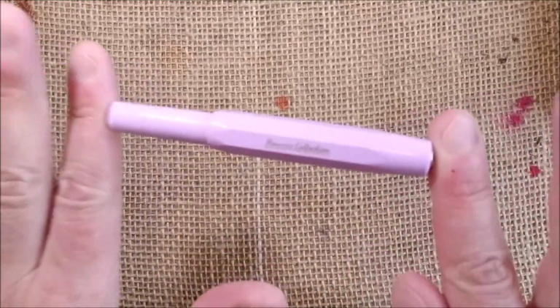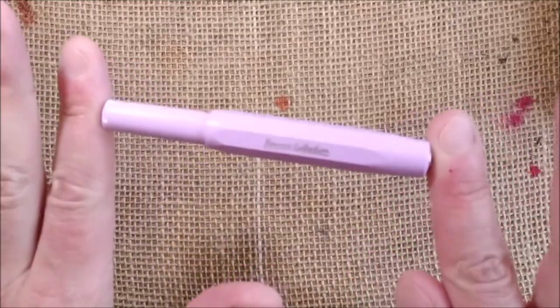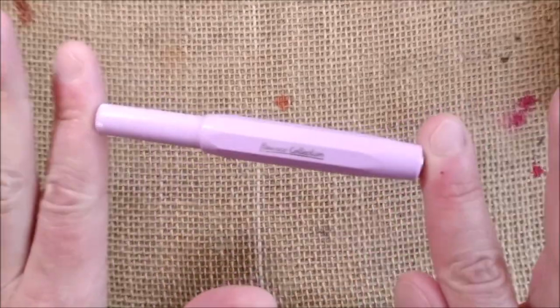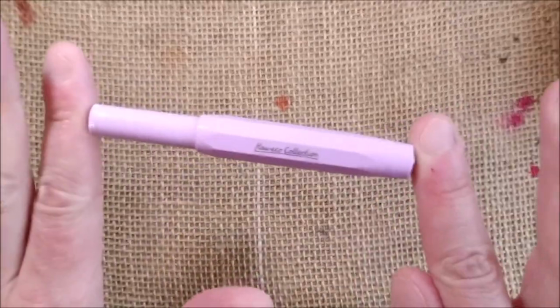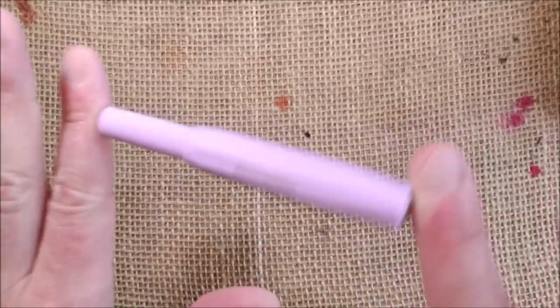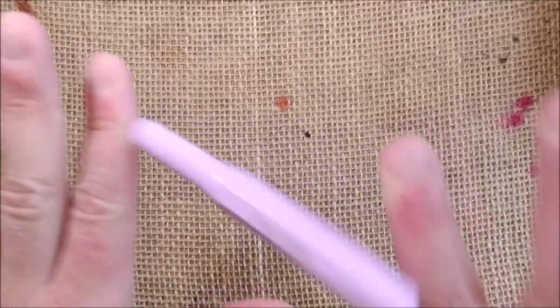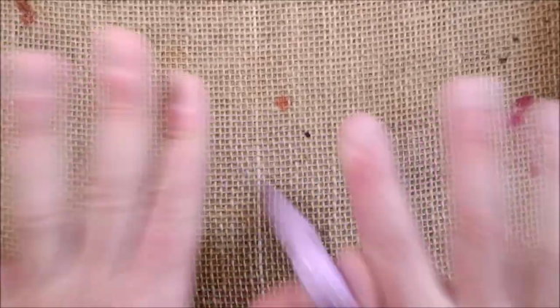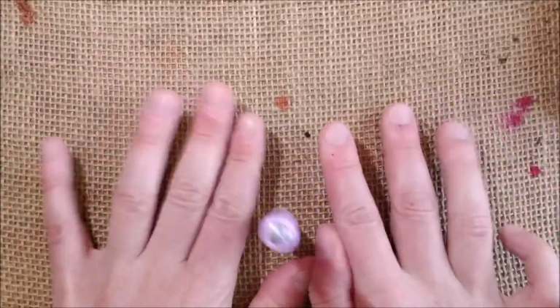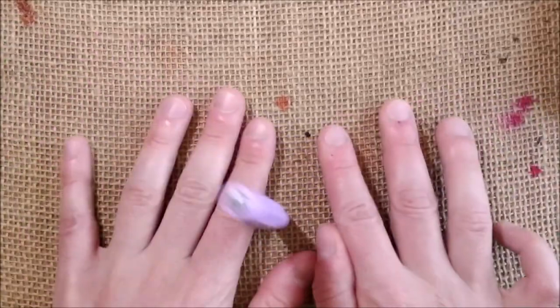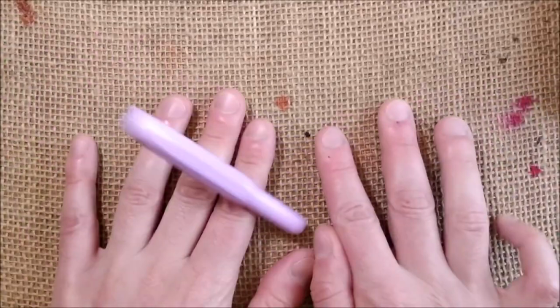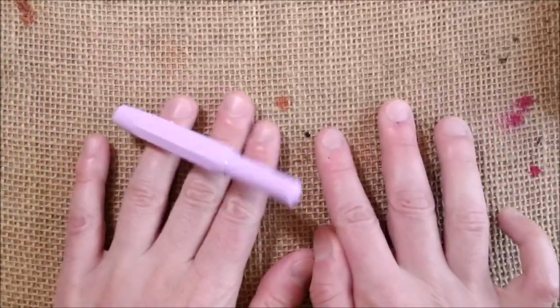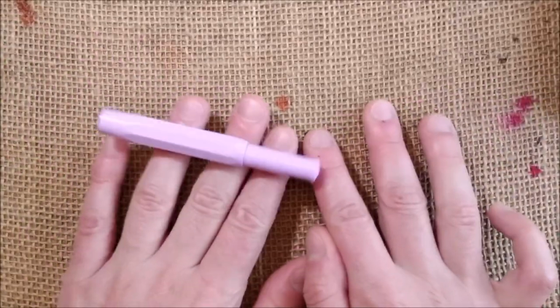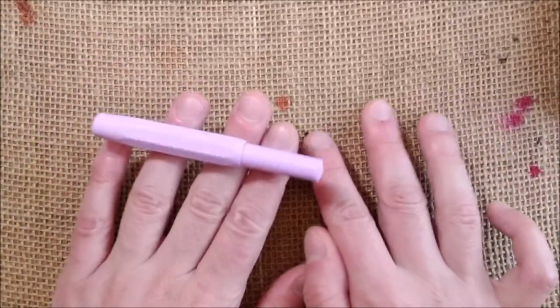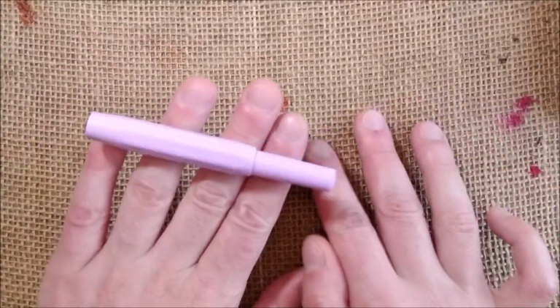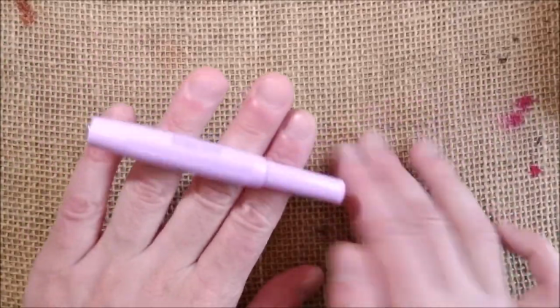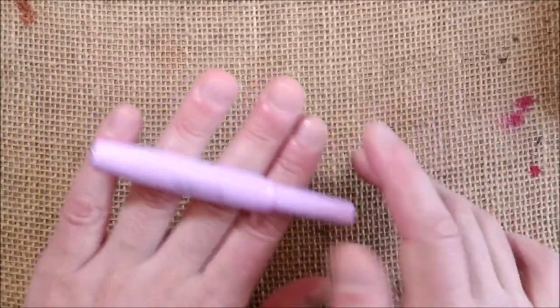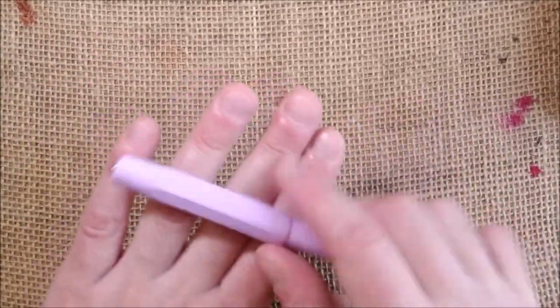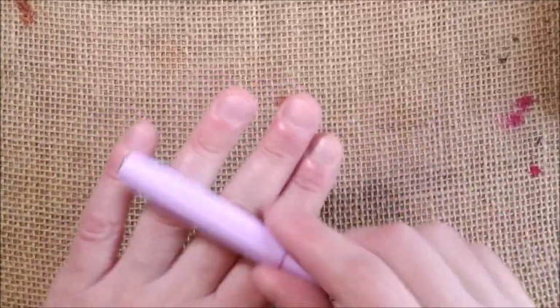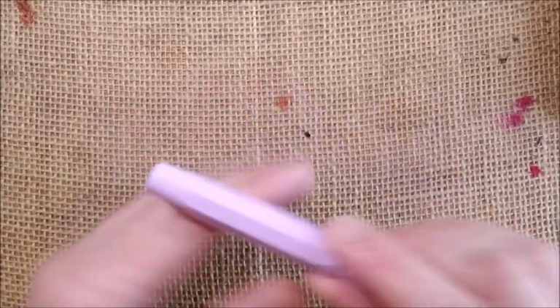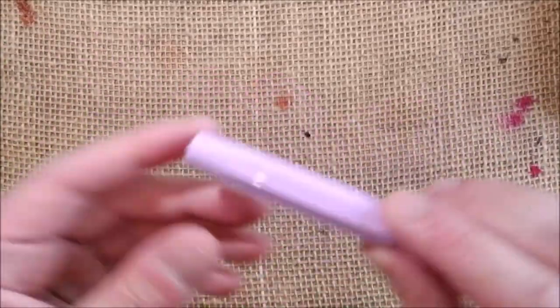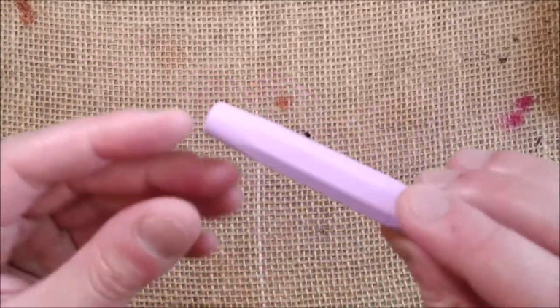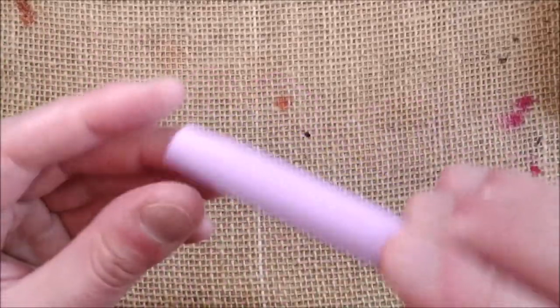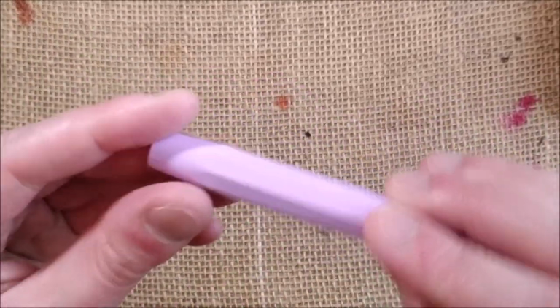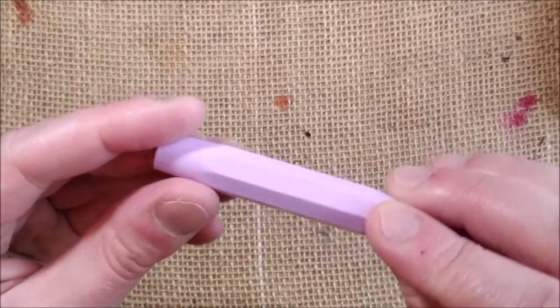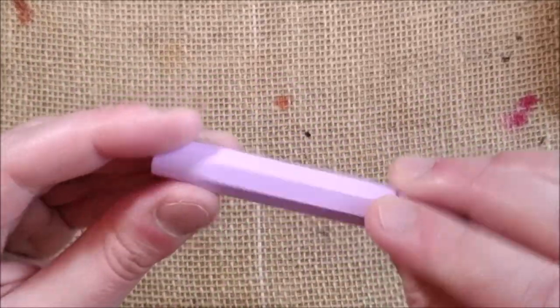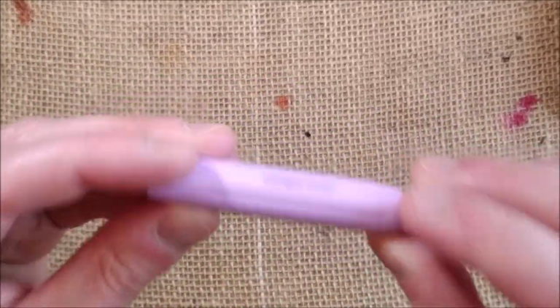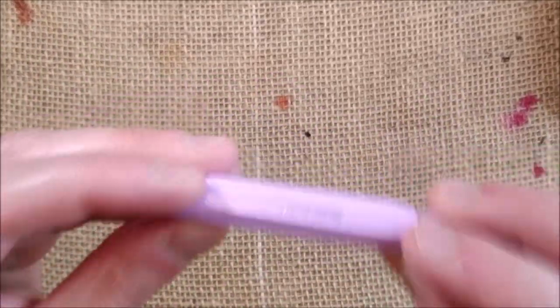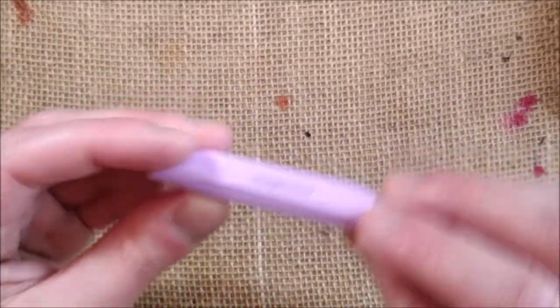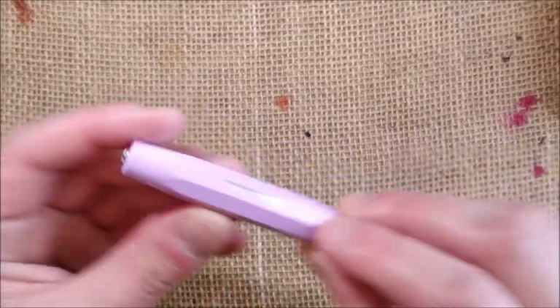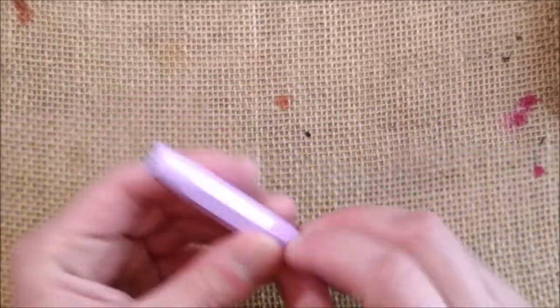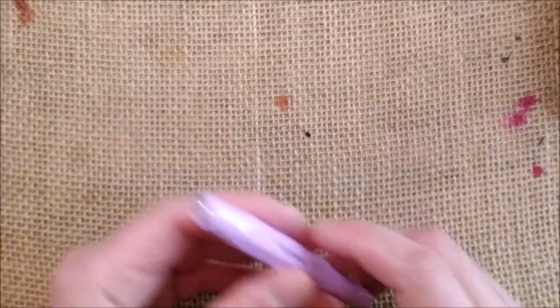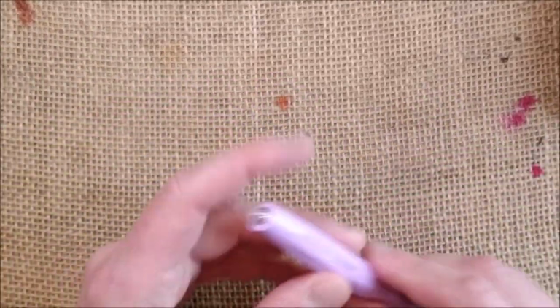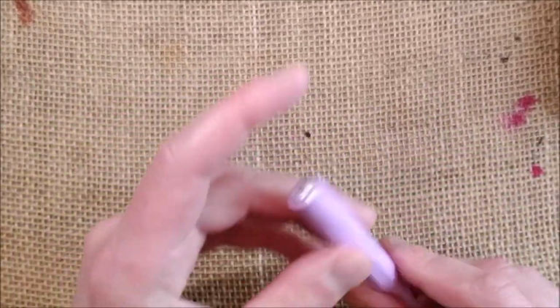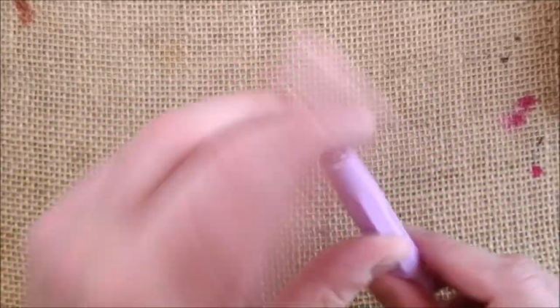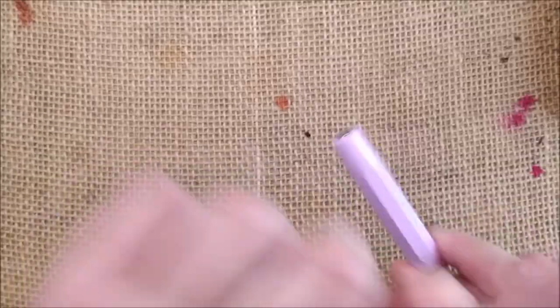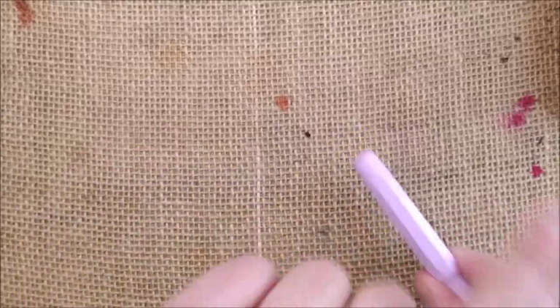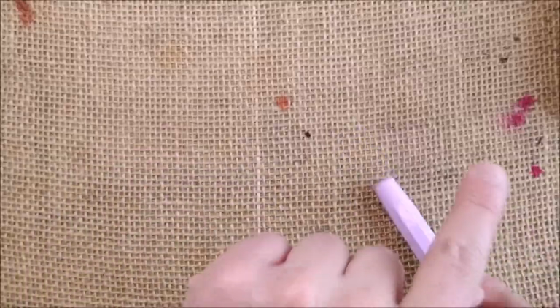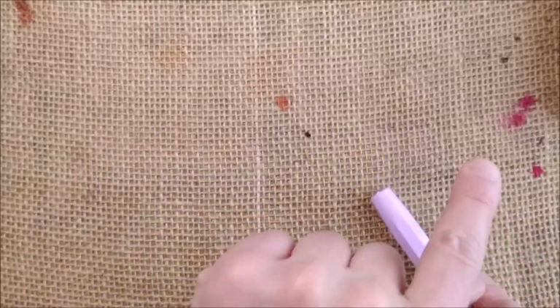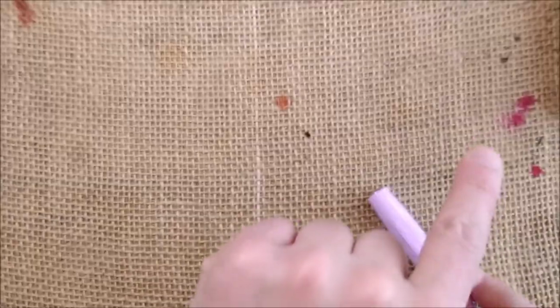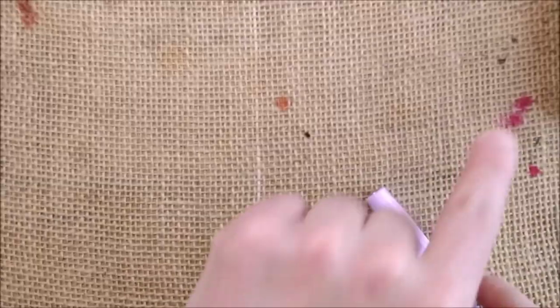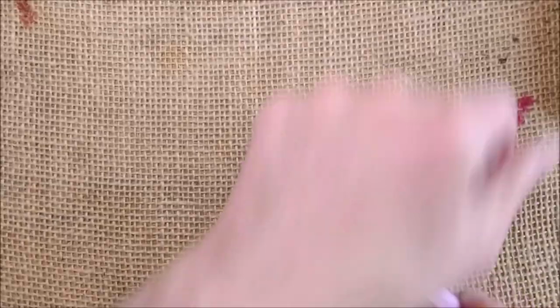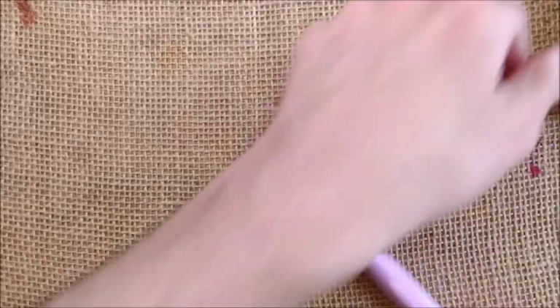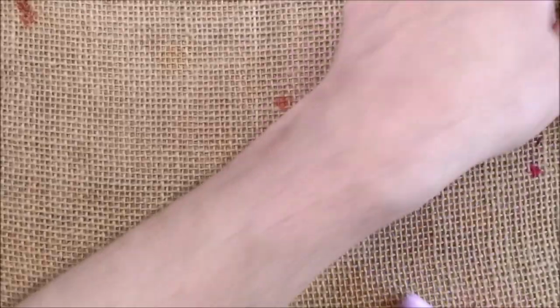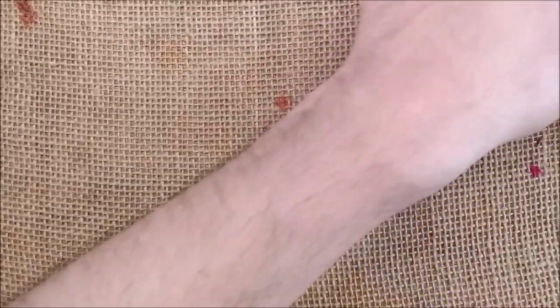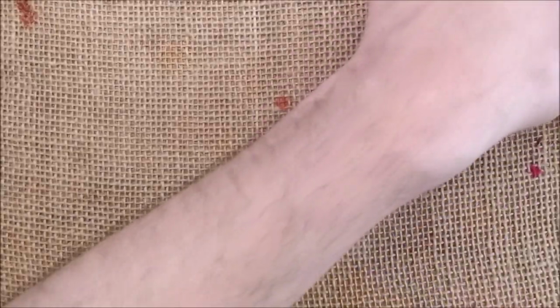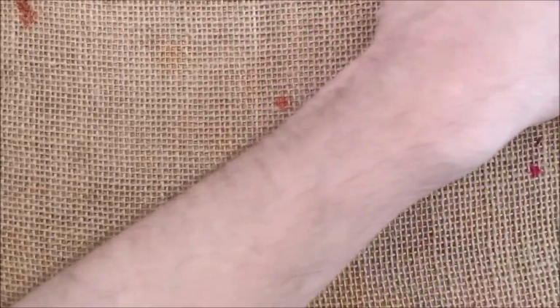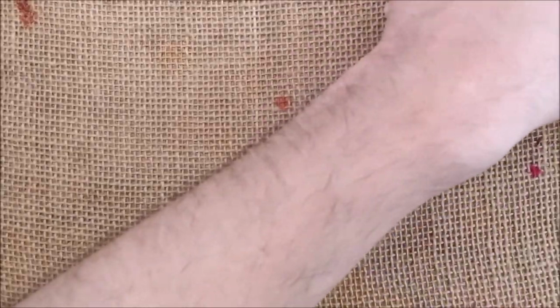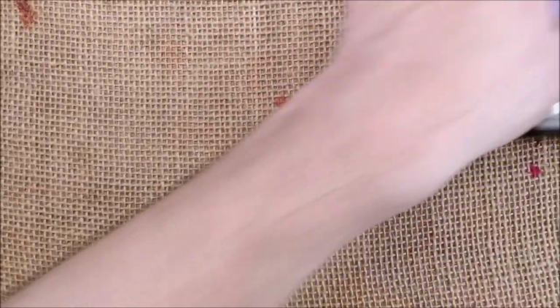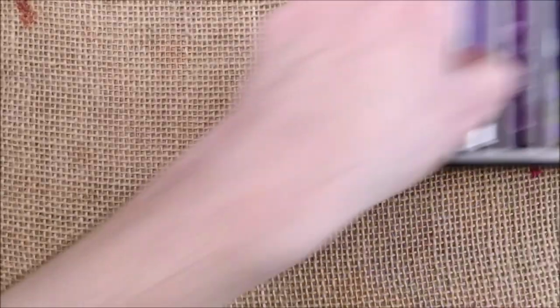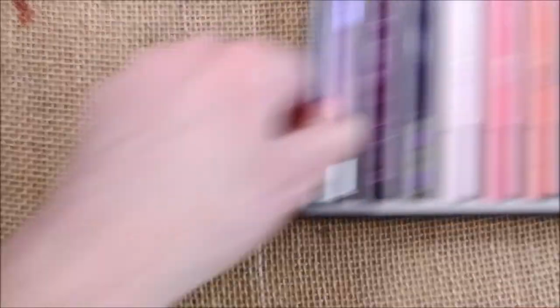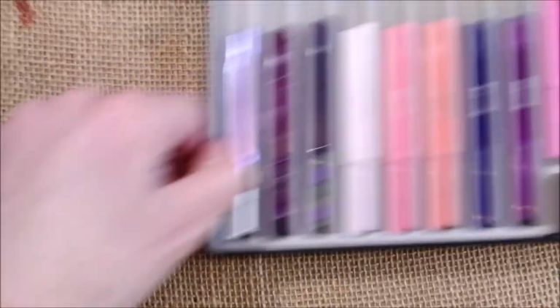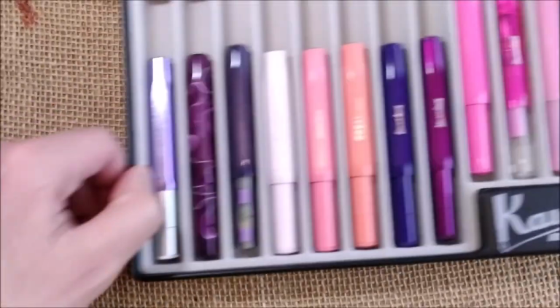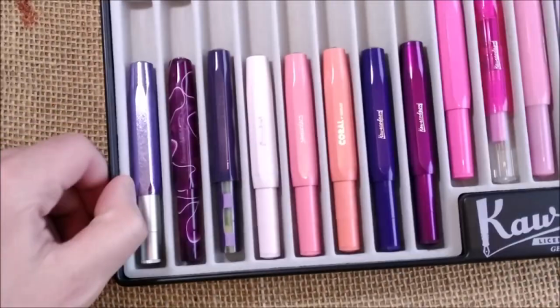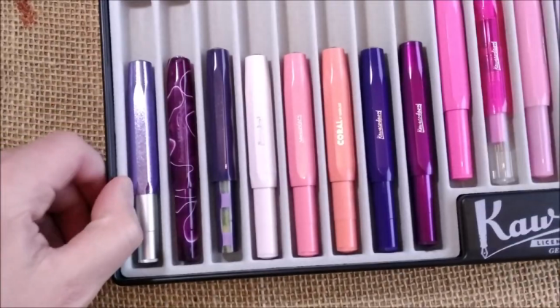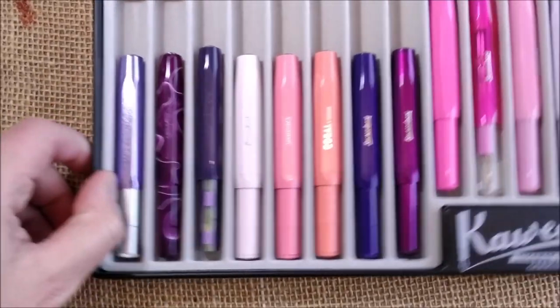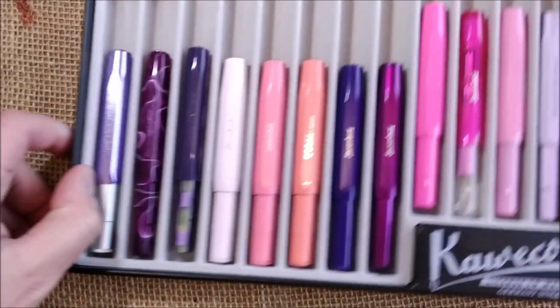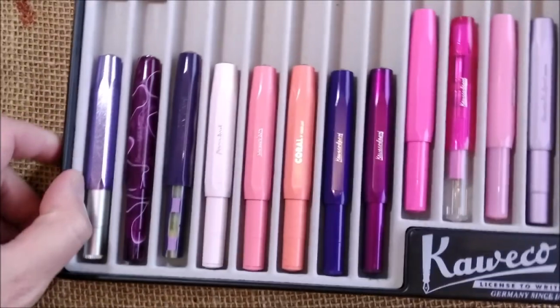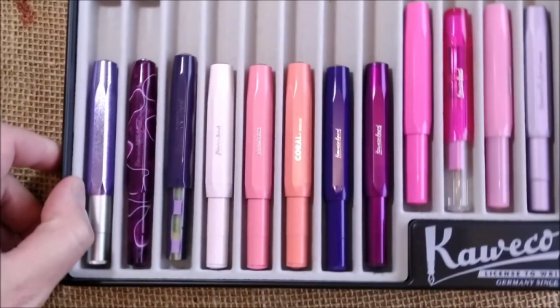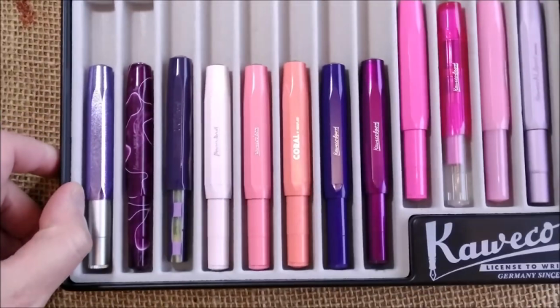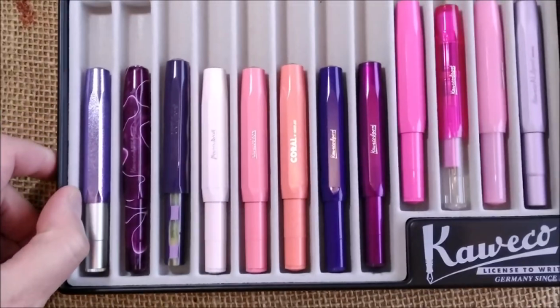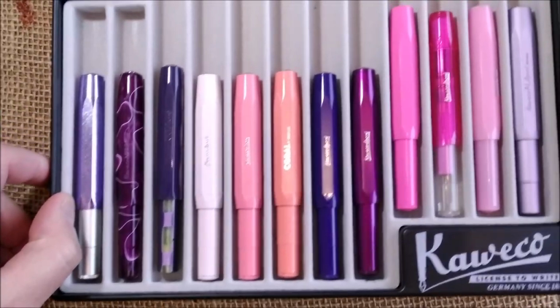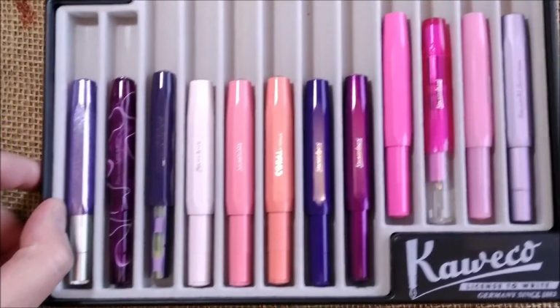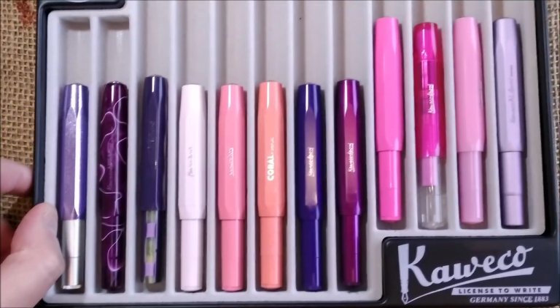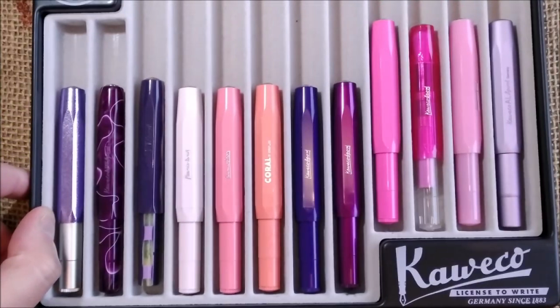Interesting stuff! Let's go for the color comparison because I think it is one of the interesting things here. I have several pens here.